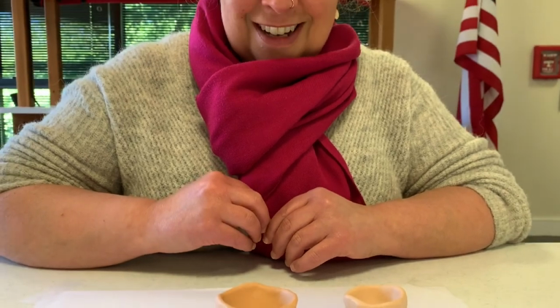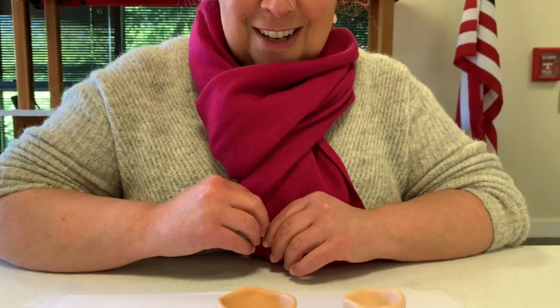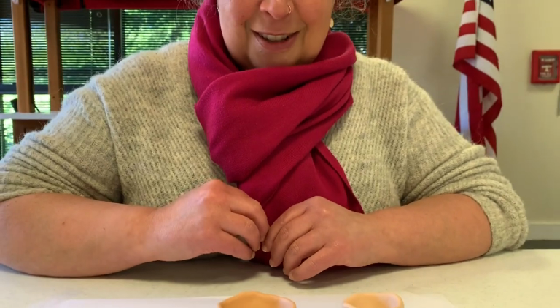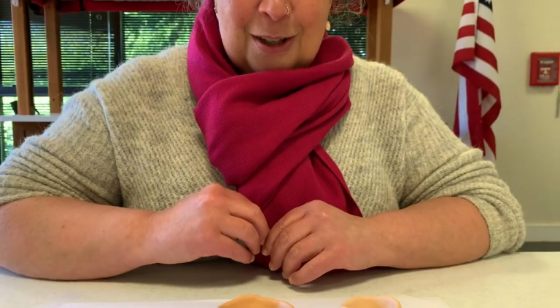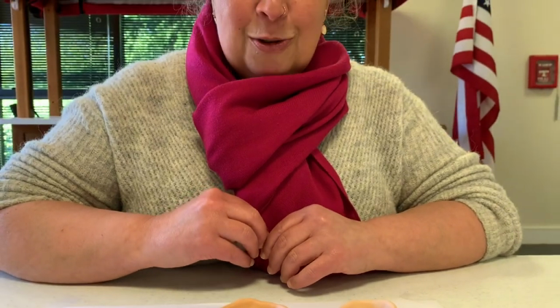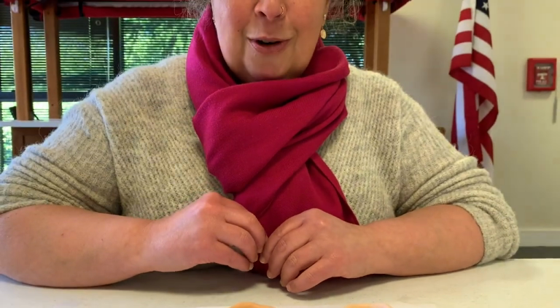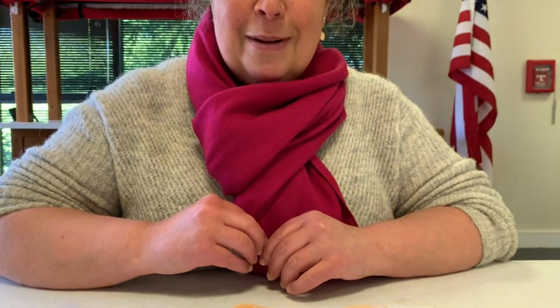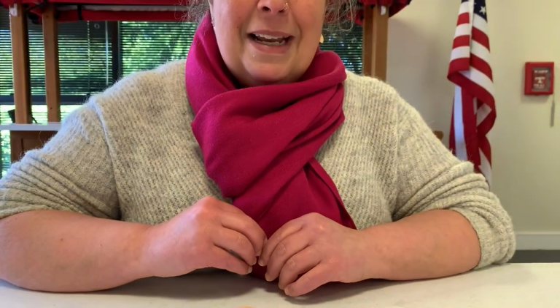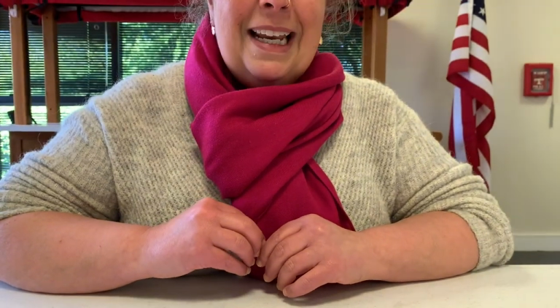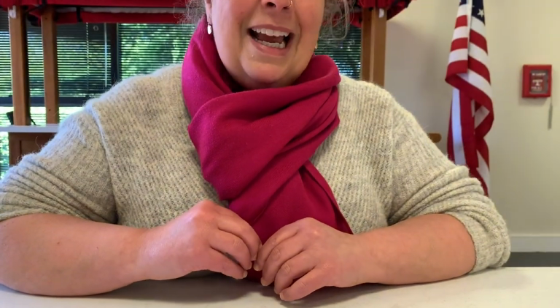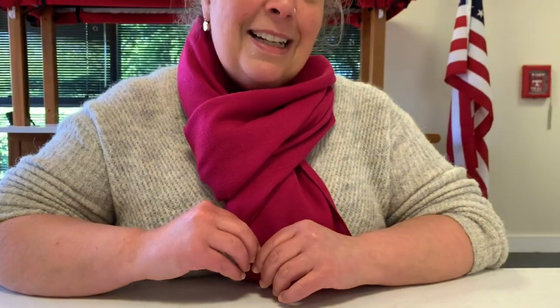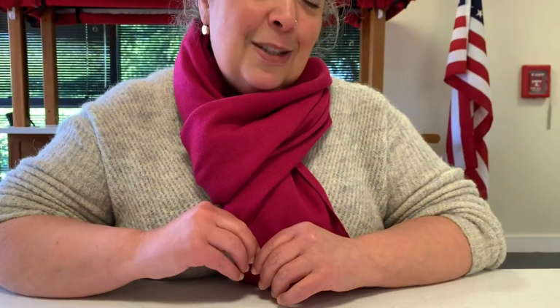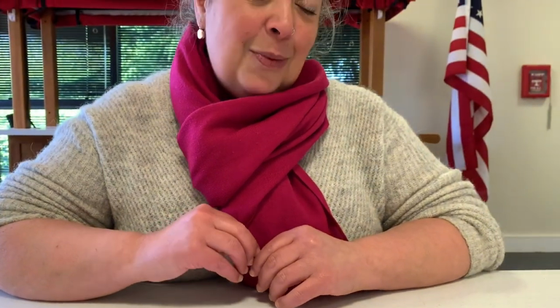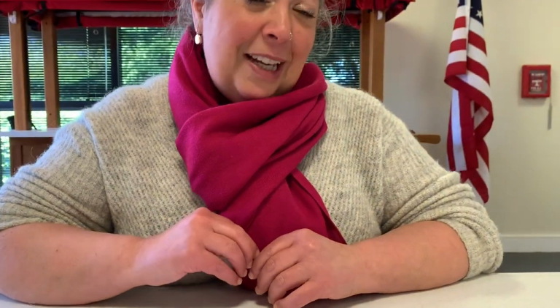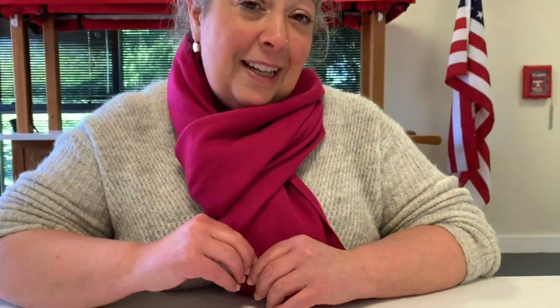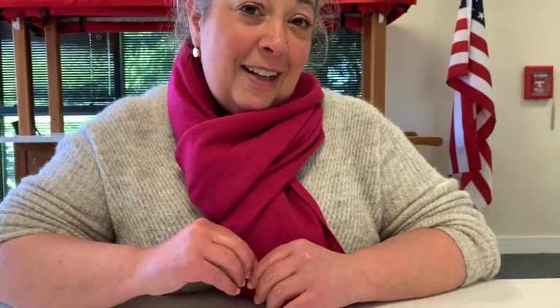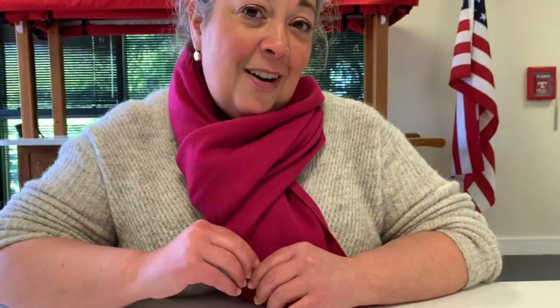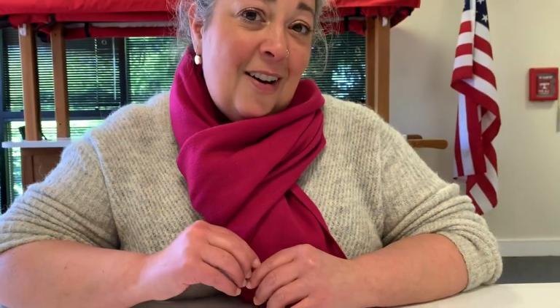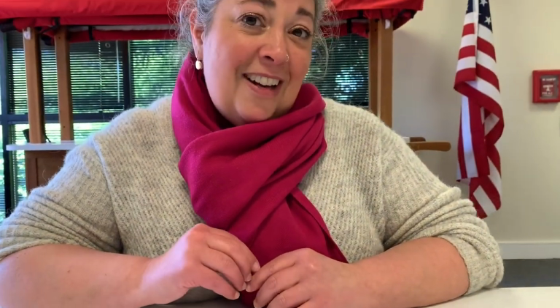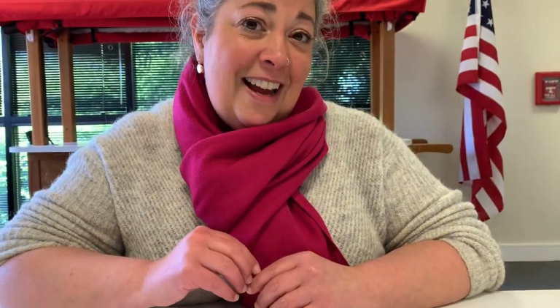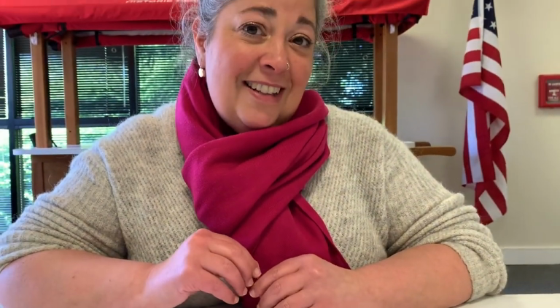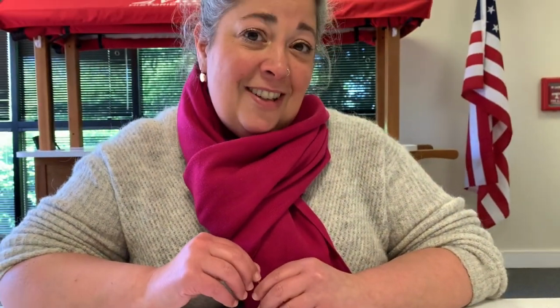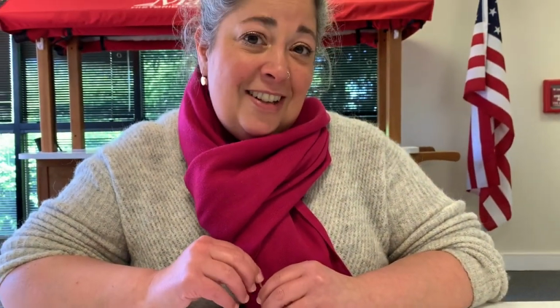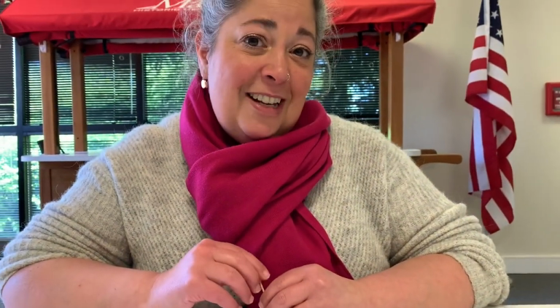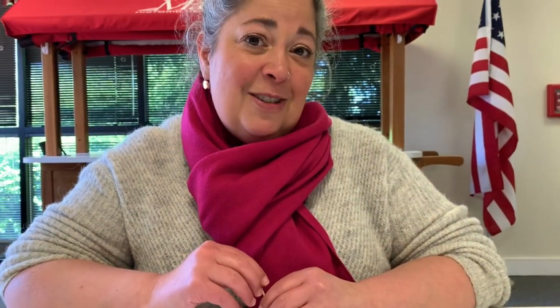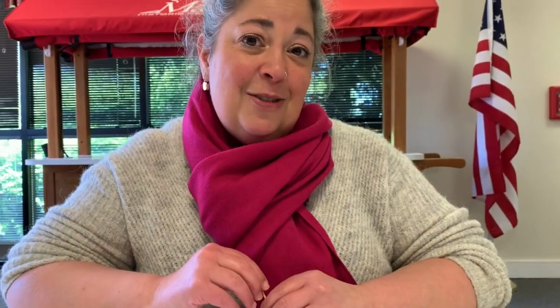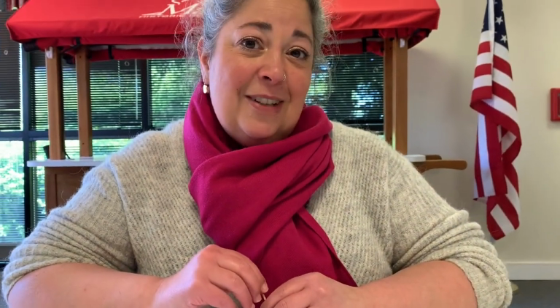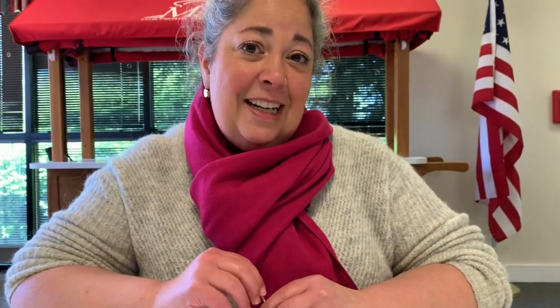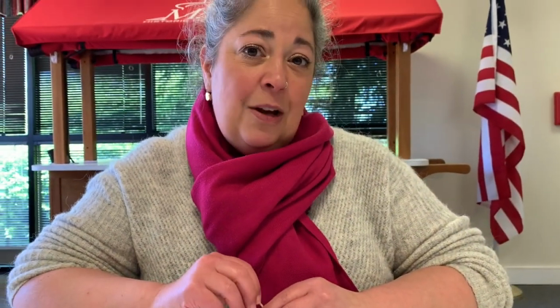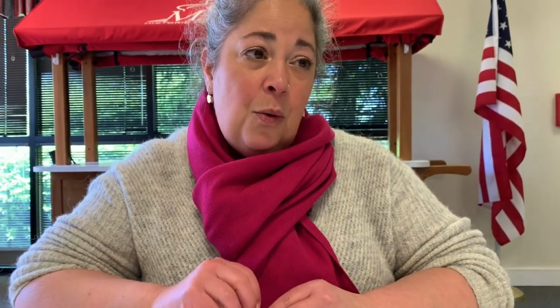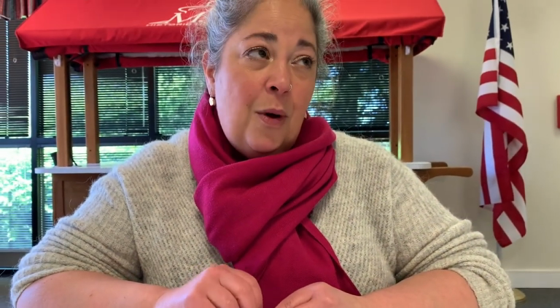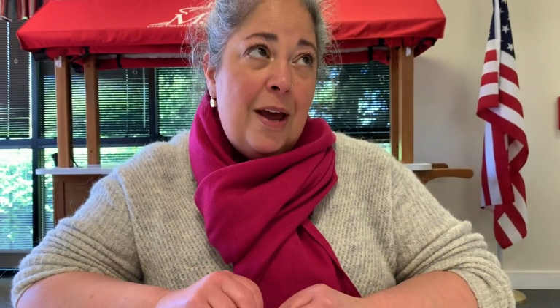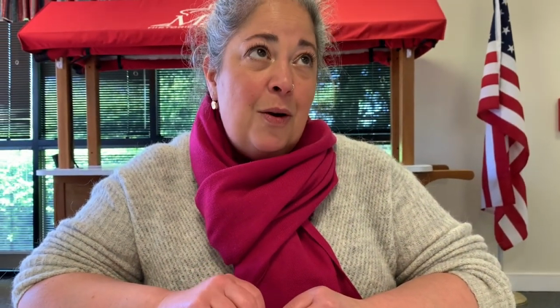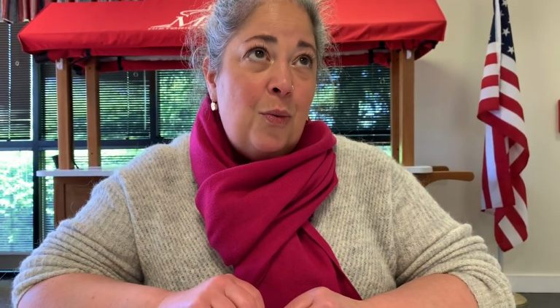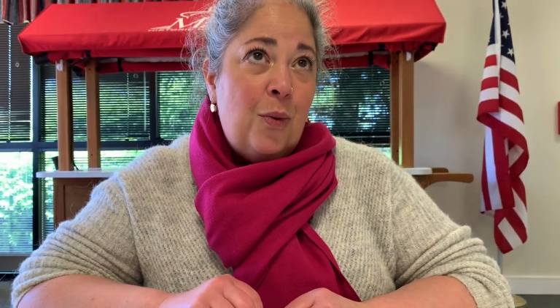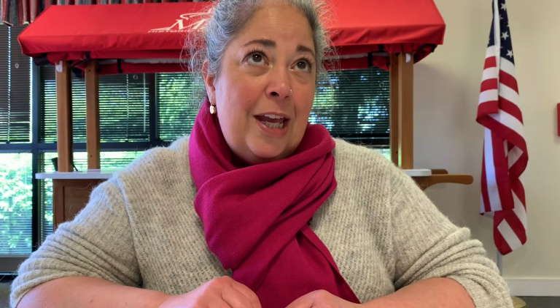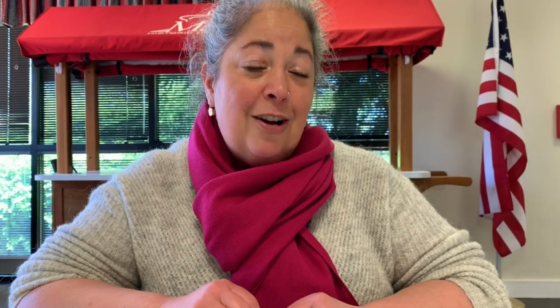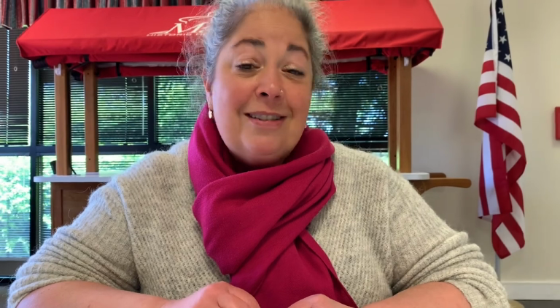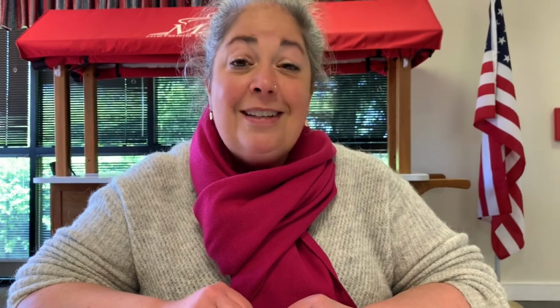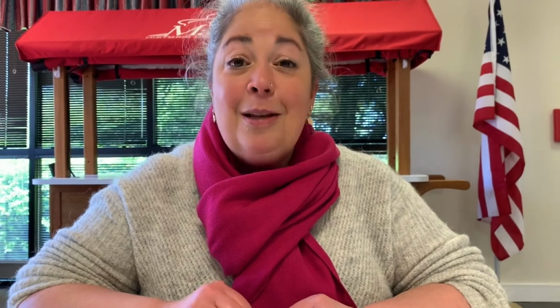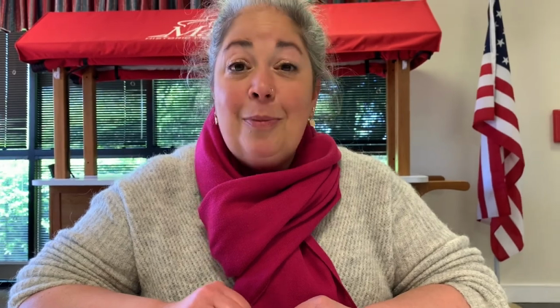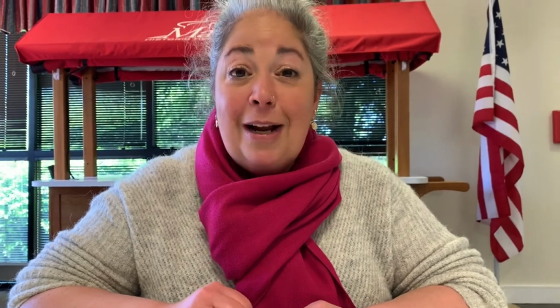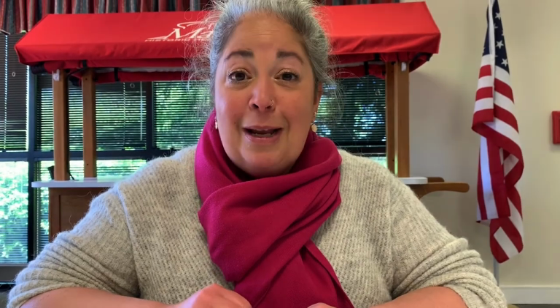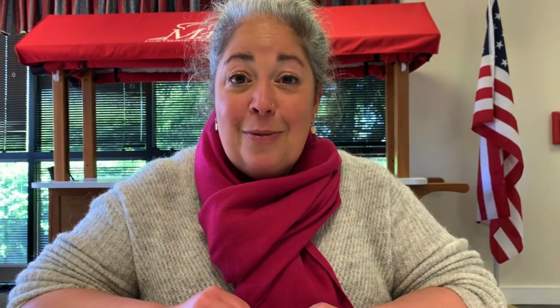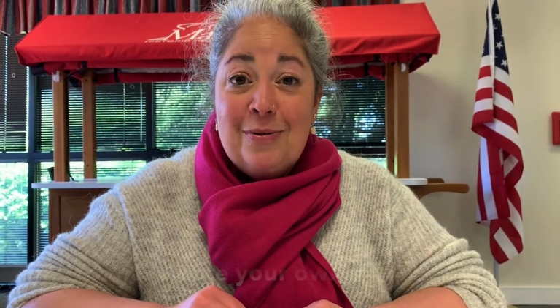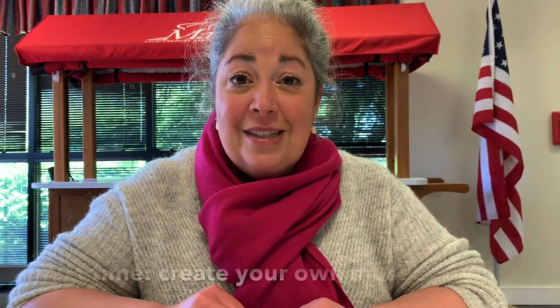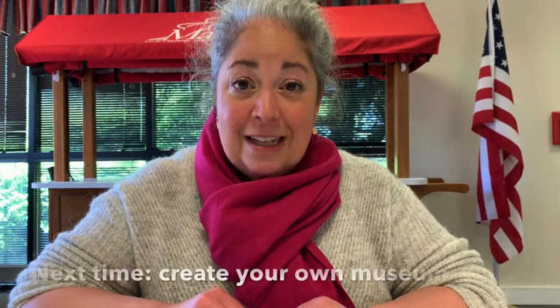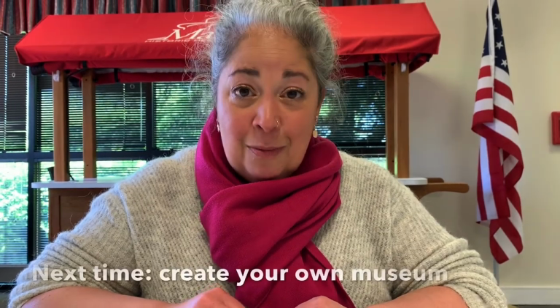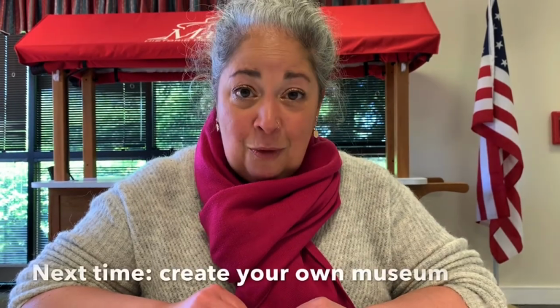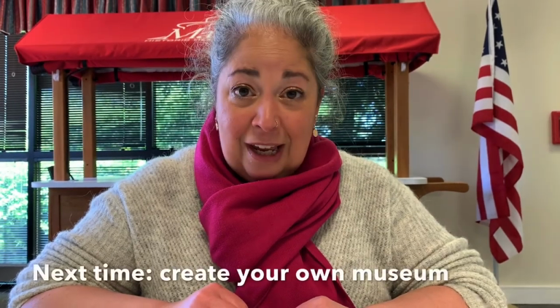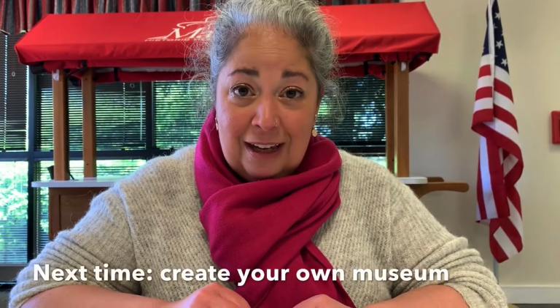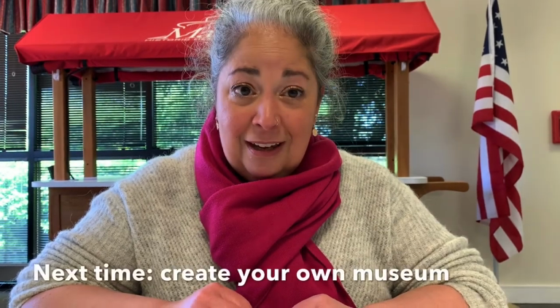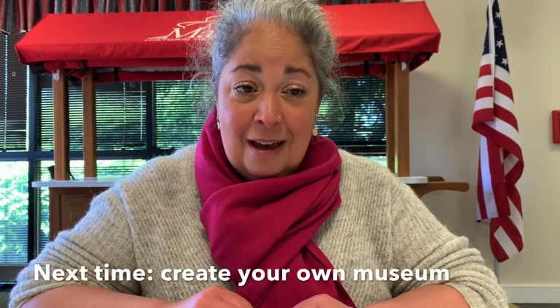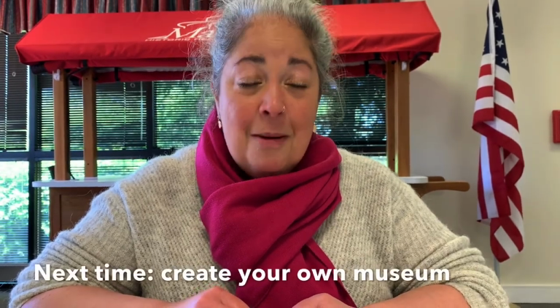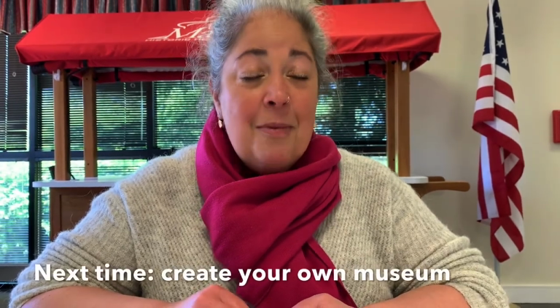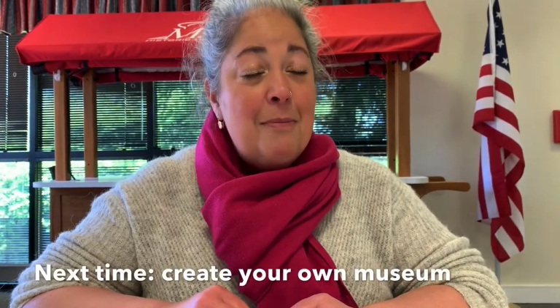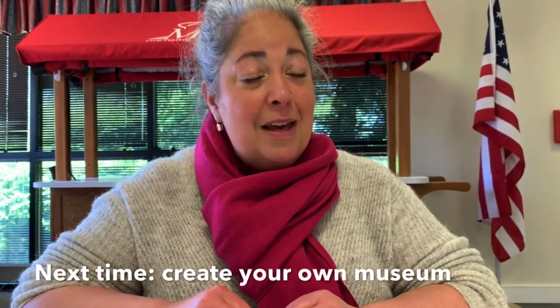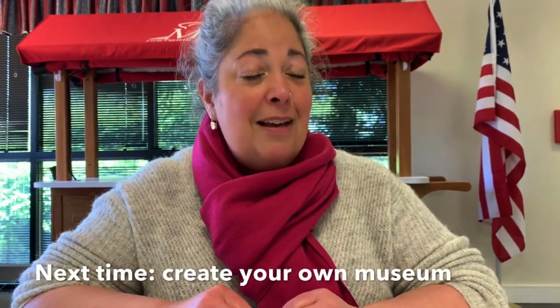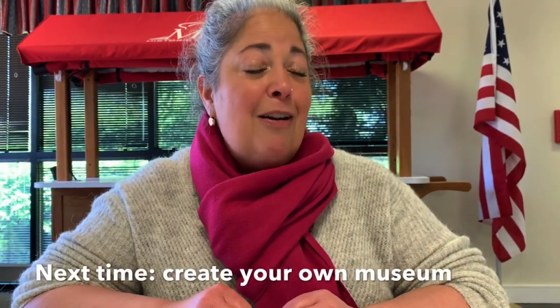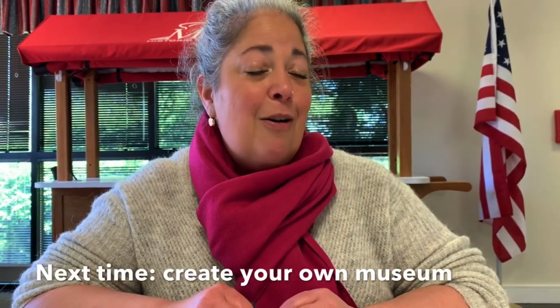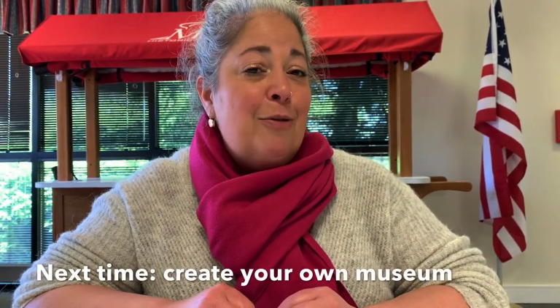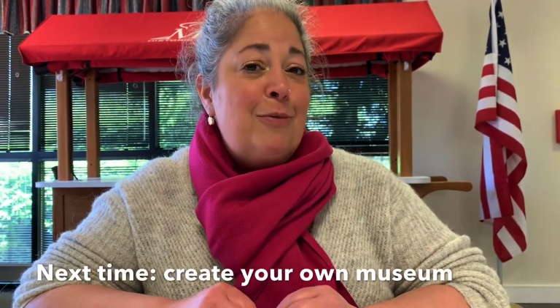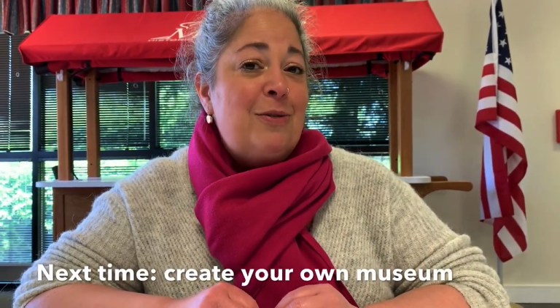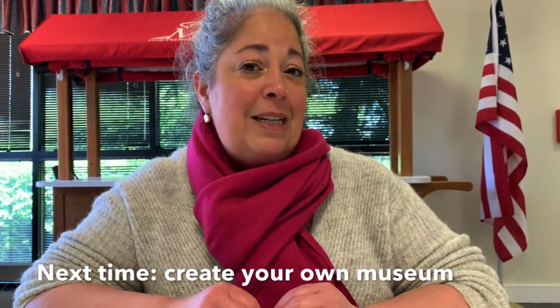Join me next week on Hands-On History when we are celebrating Museum Week by making our own museums.